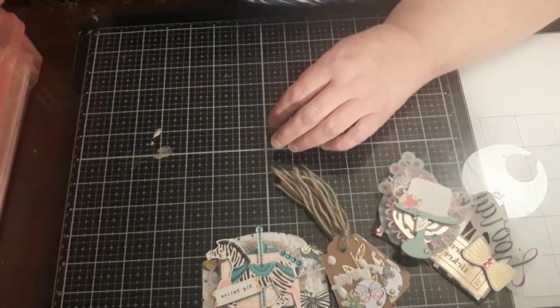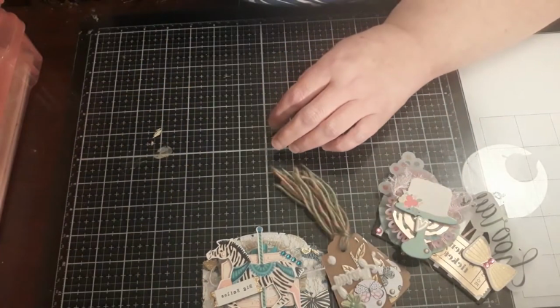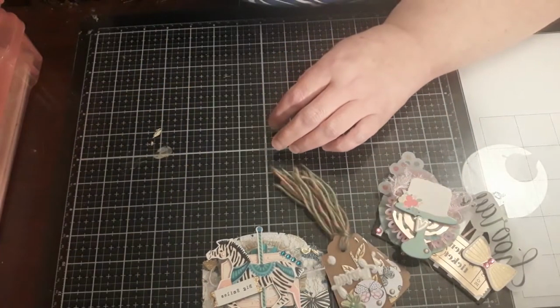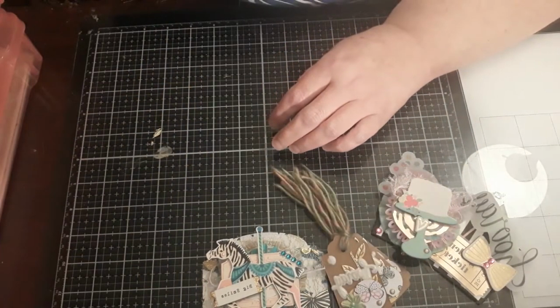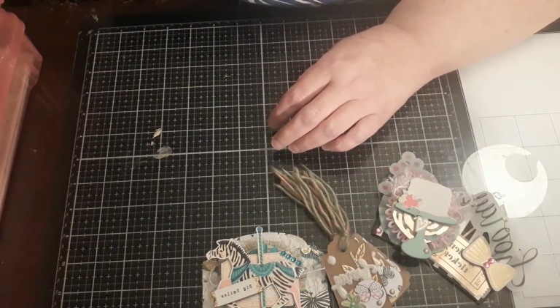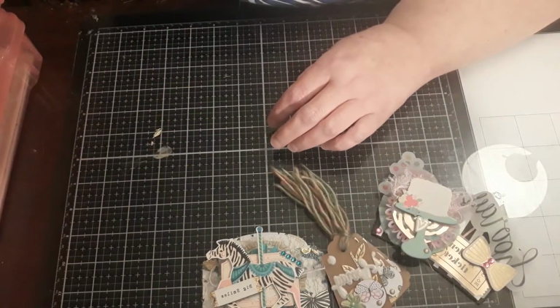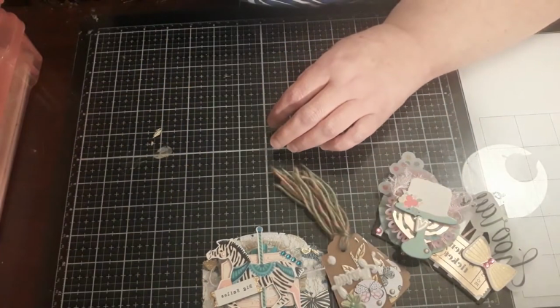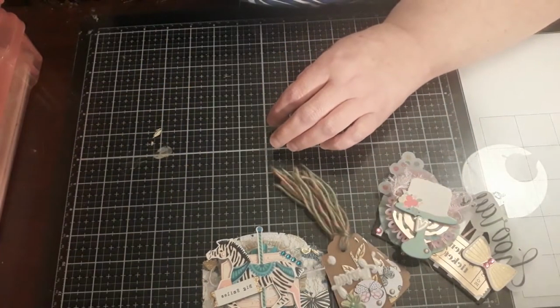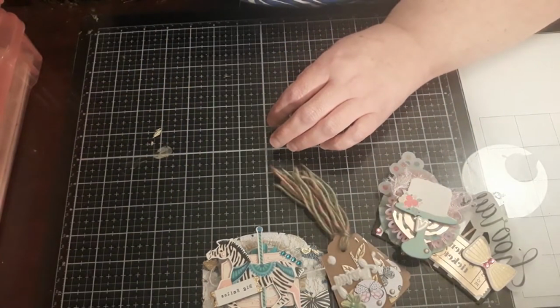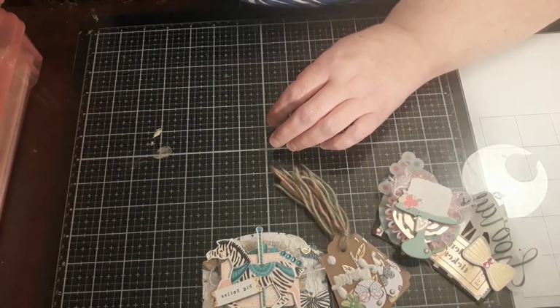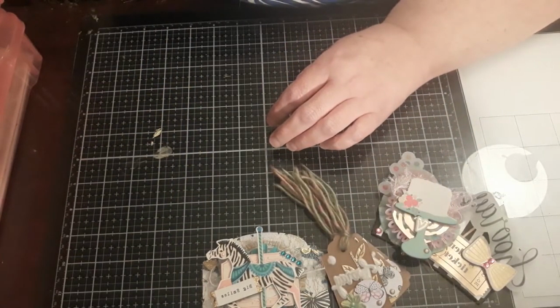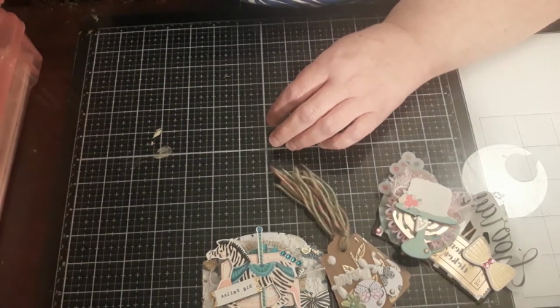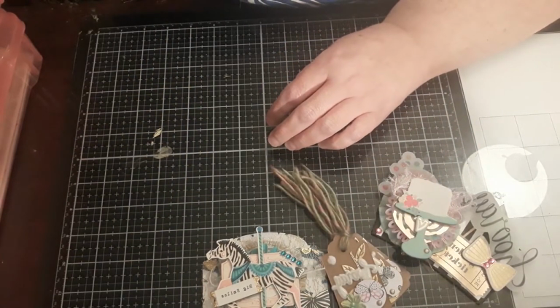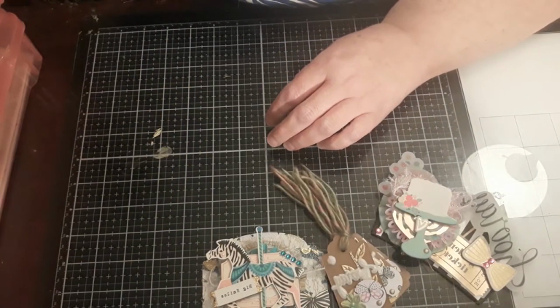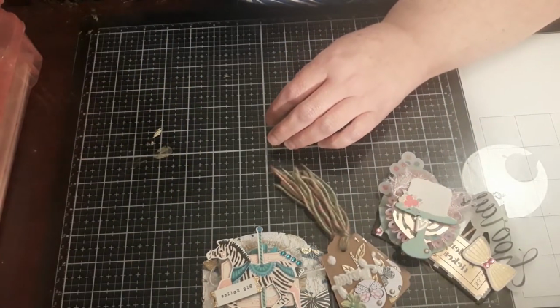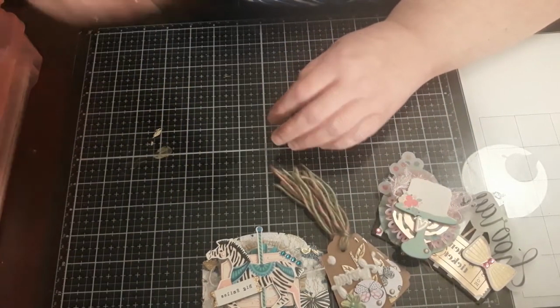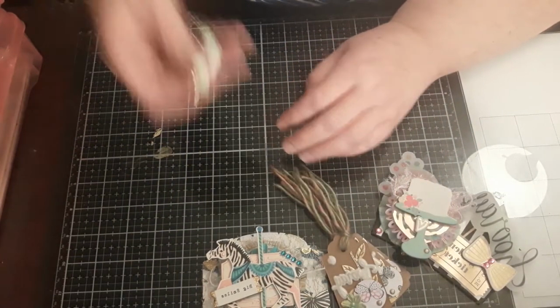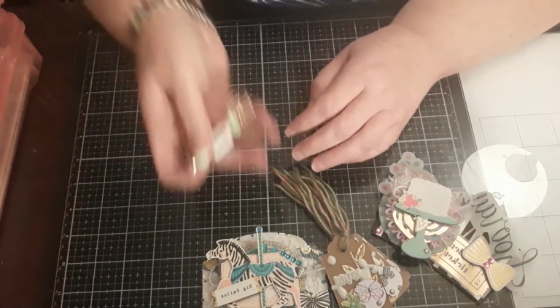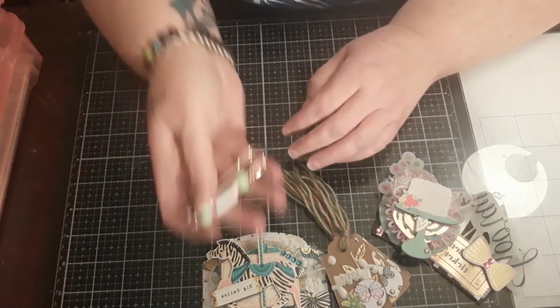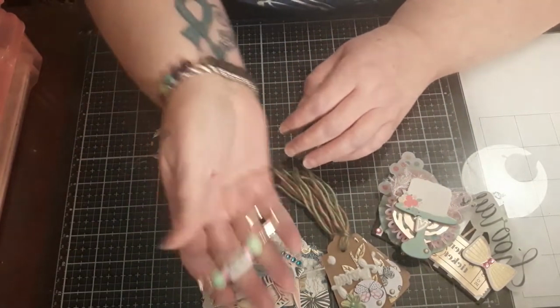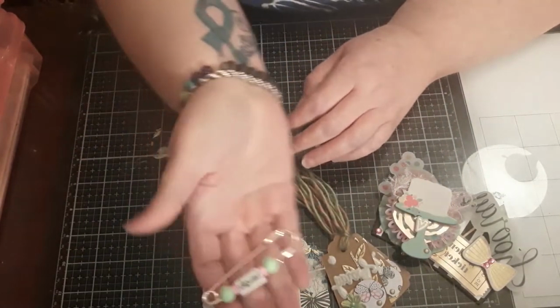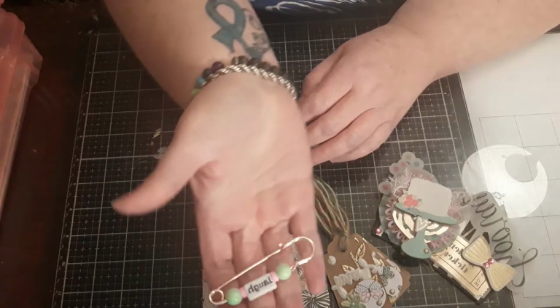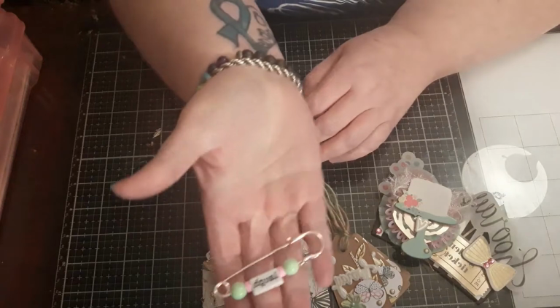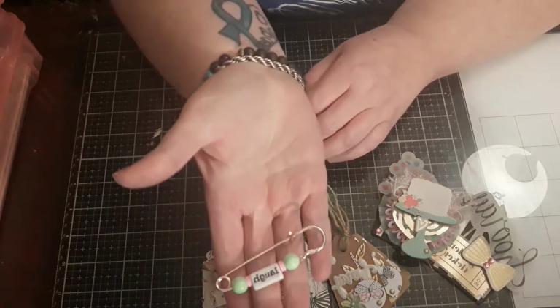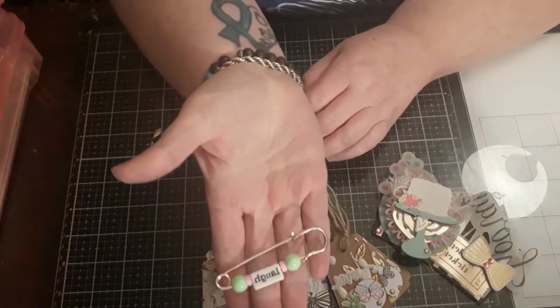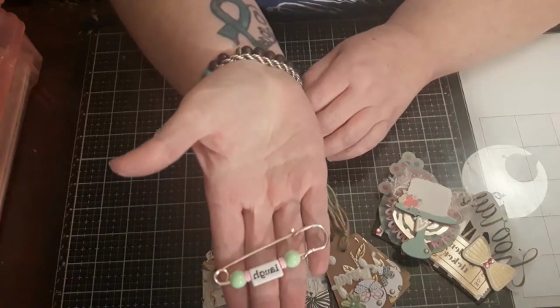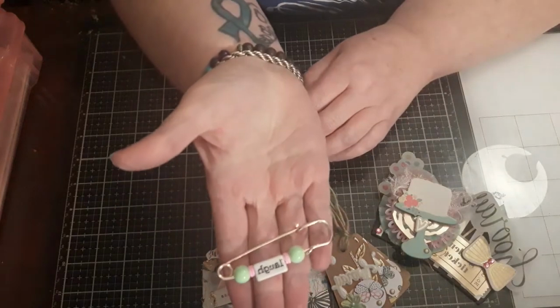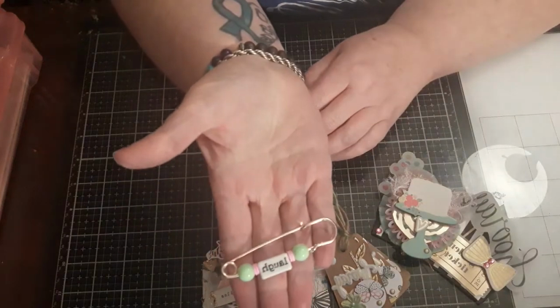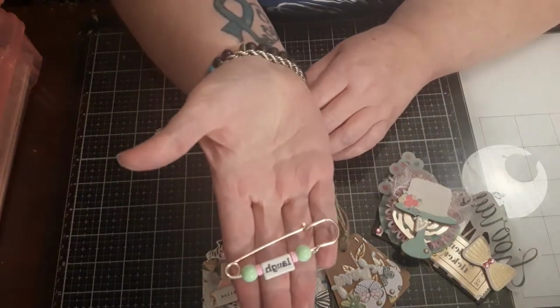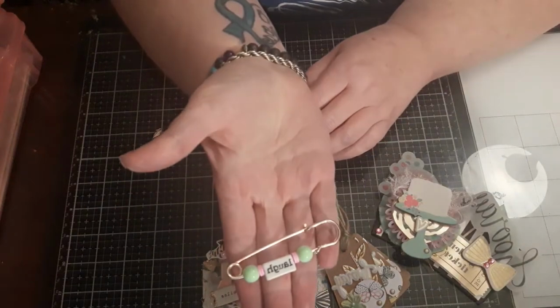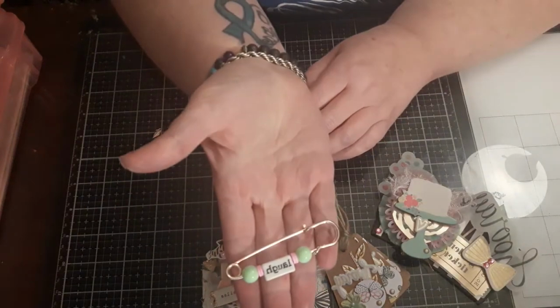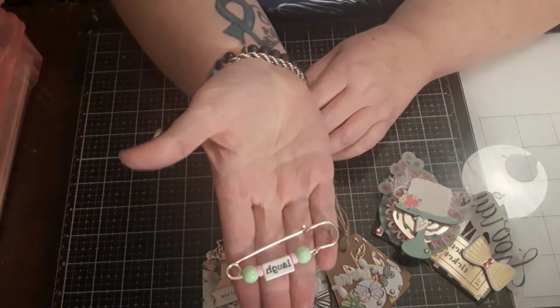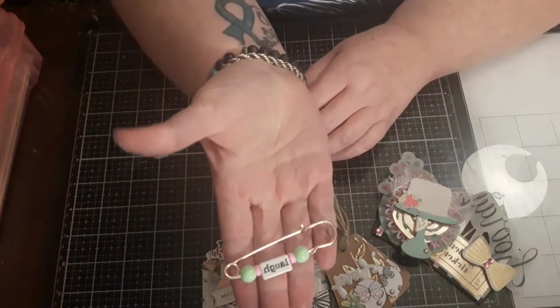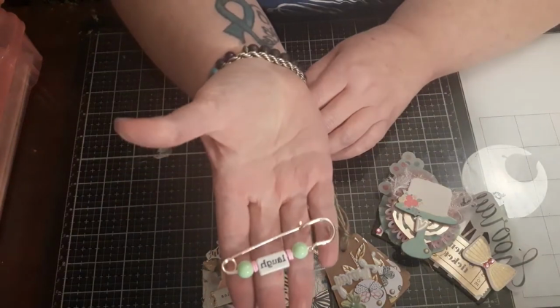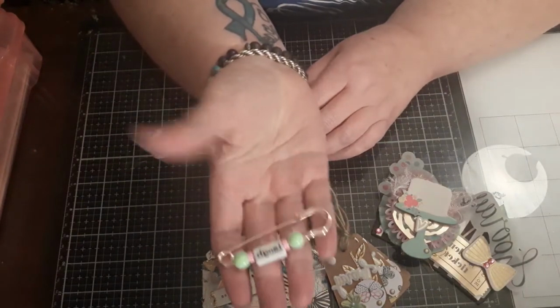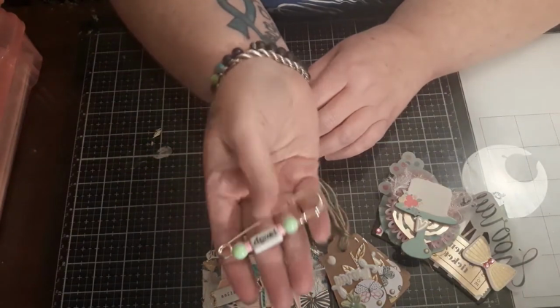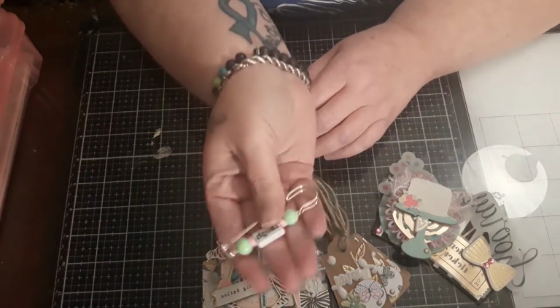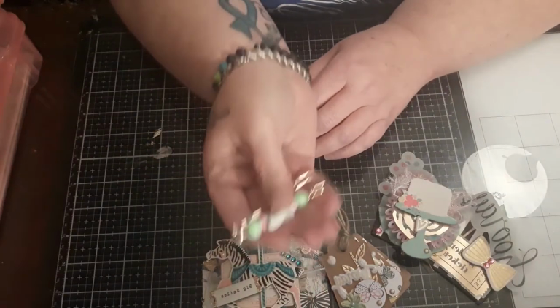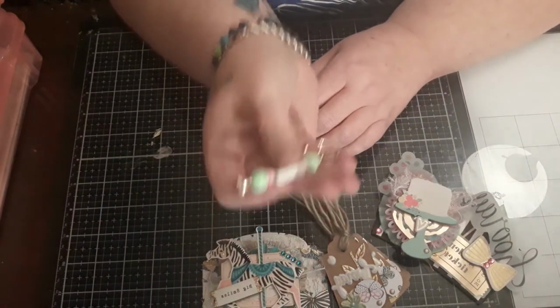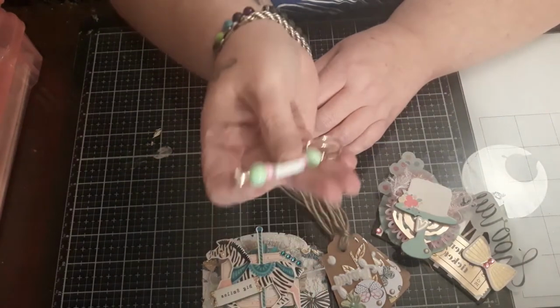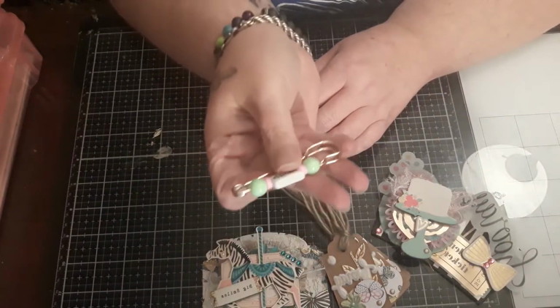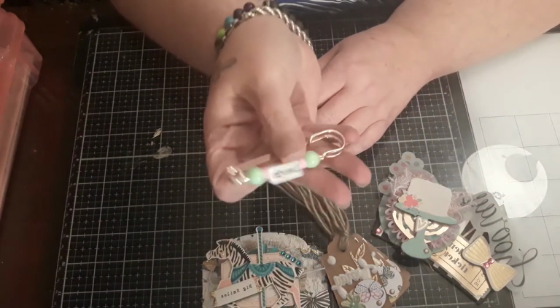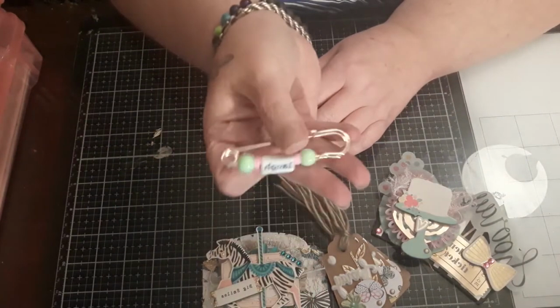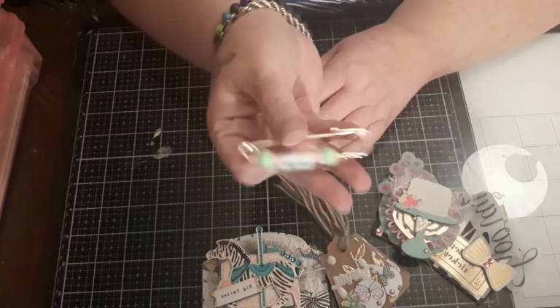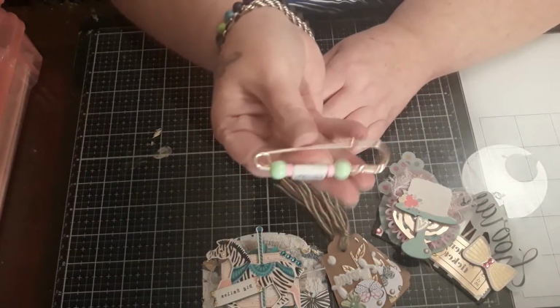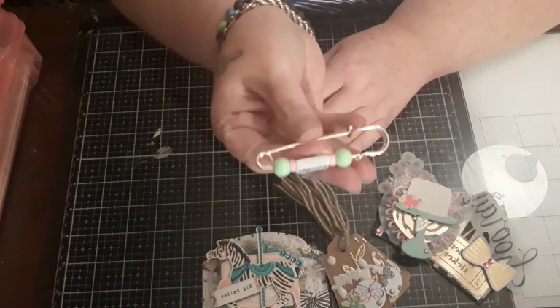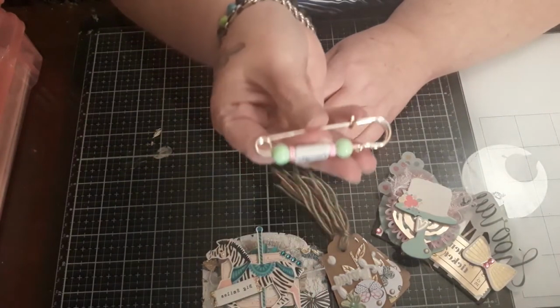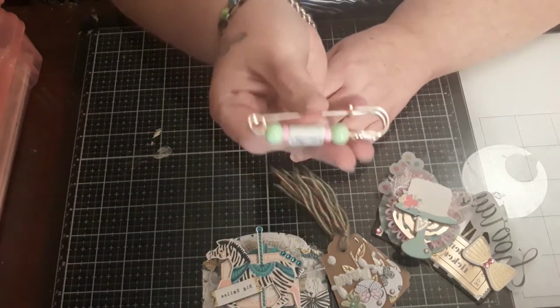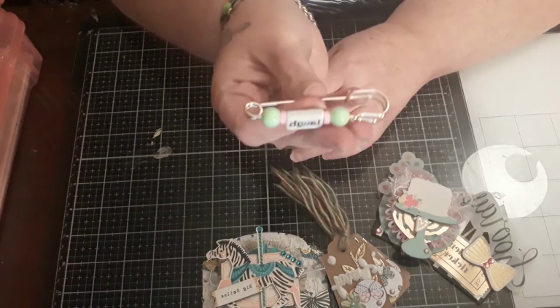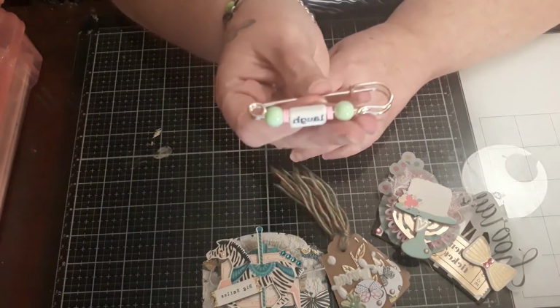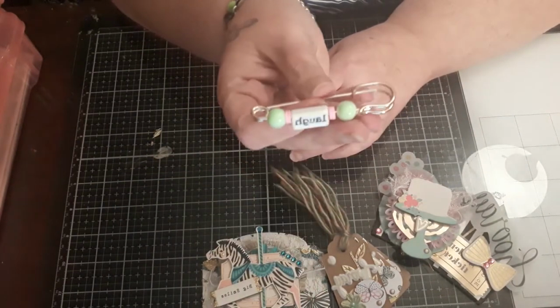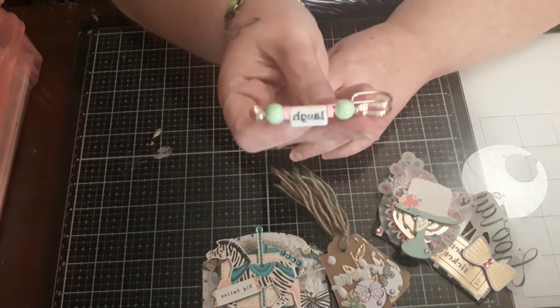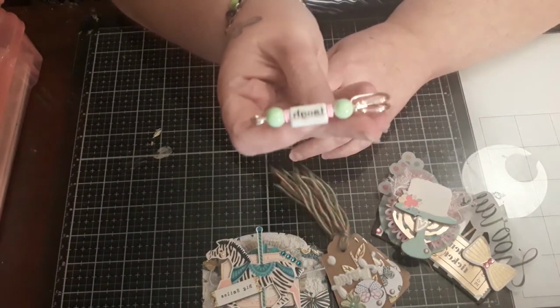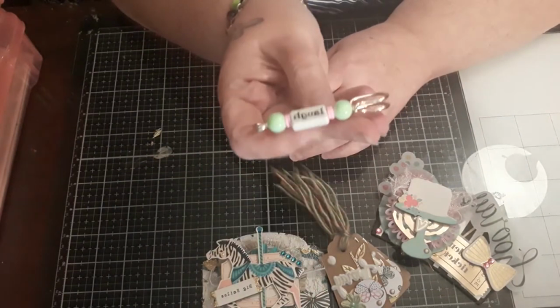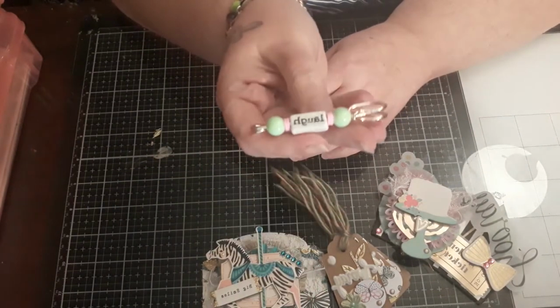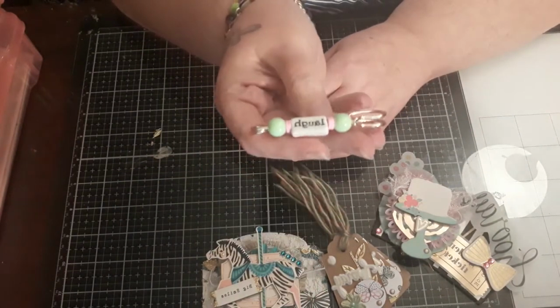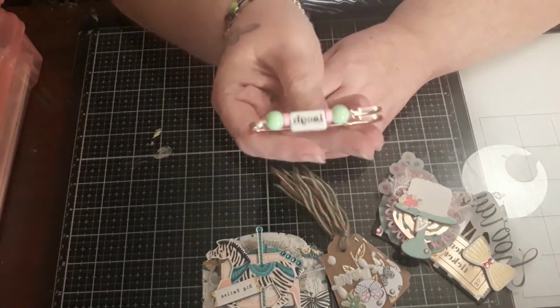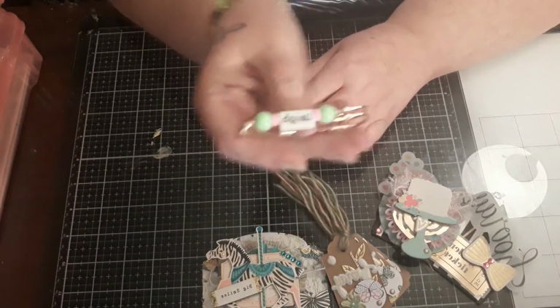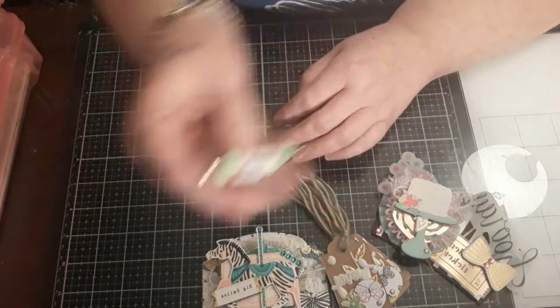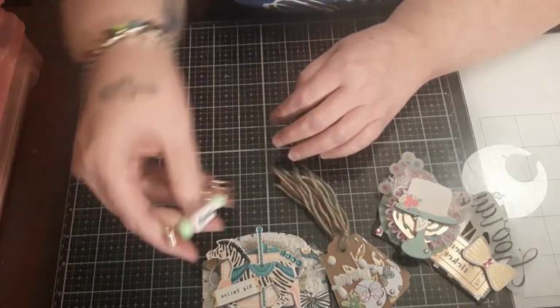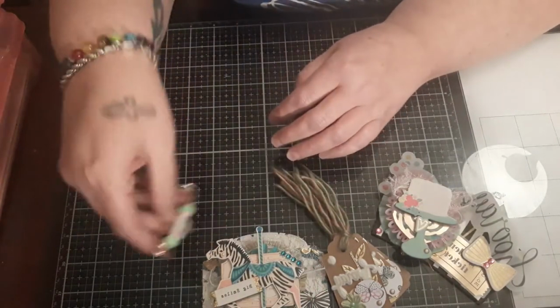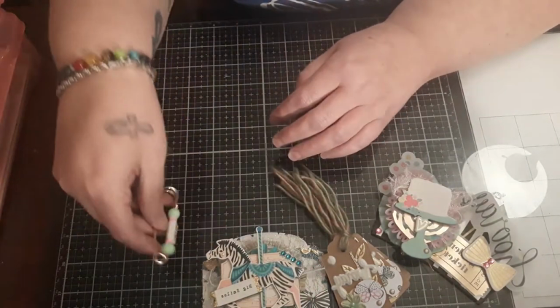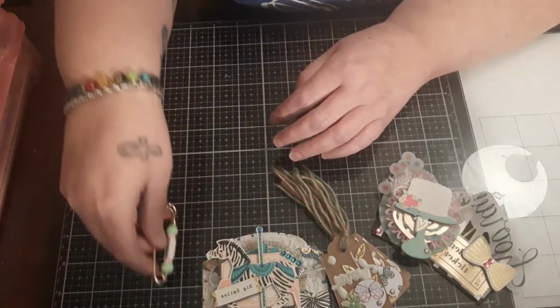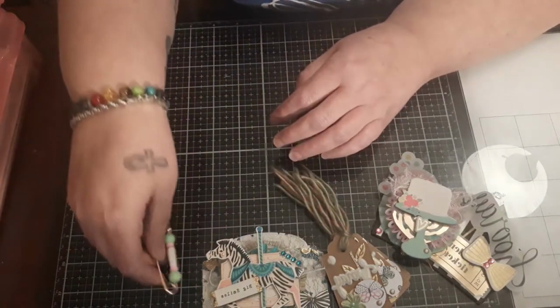I'm also going to include the teal safety pin bead embellishment.